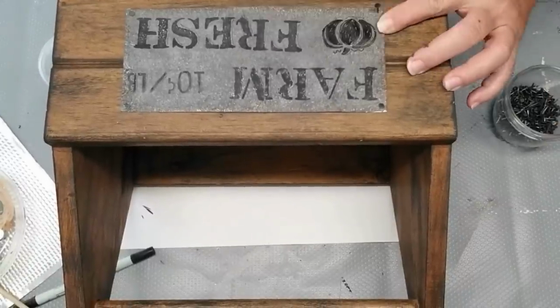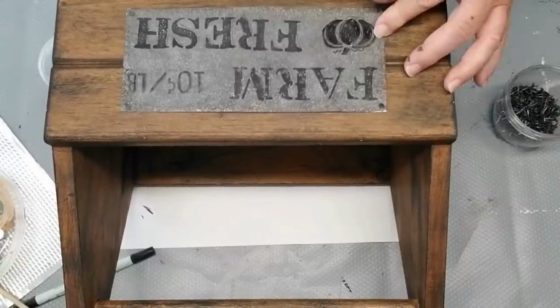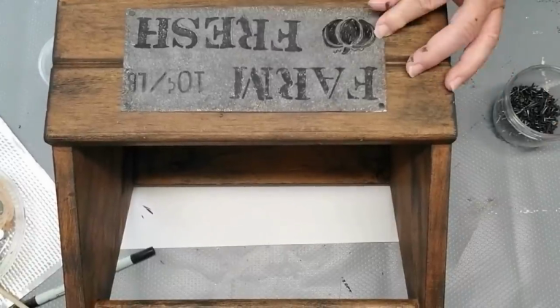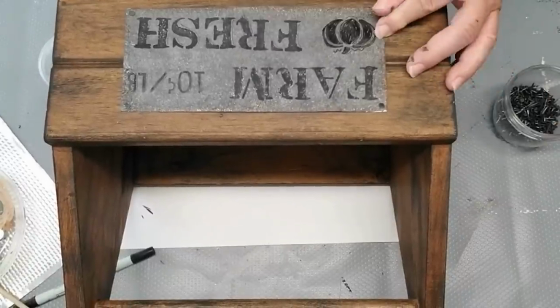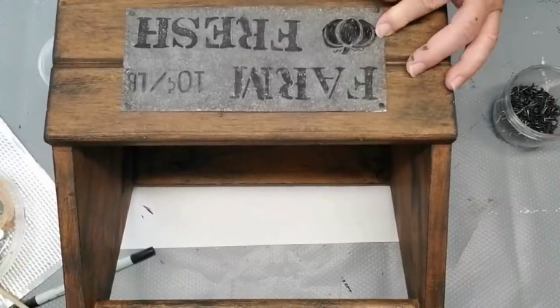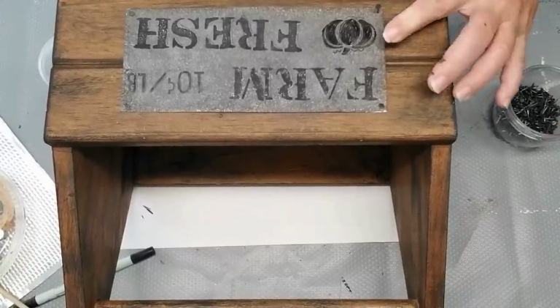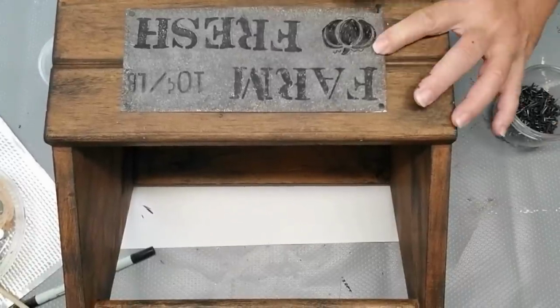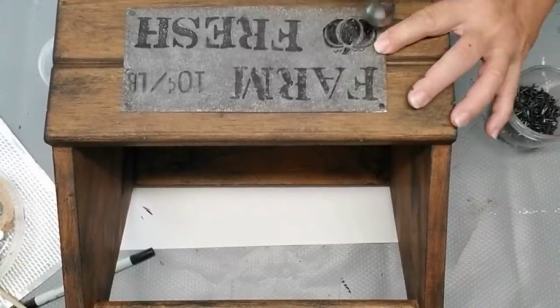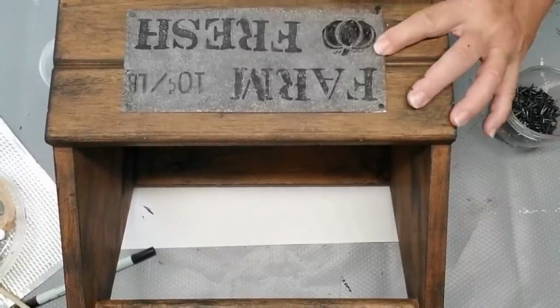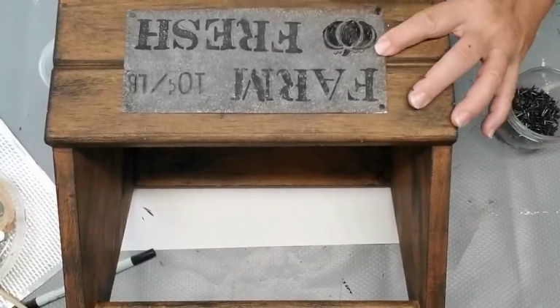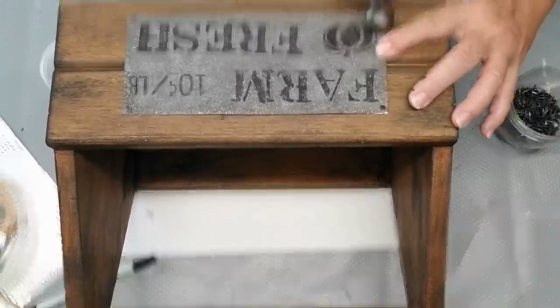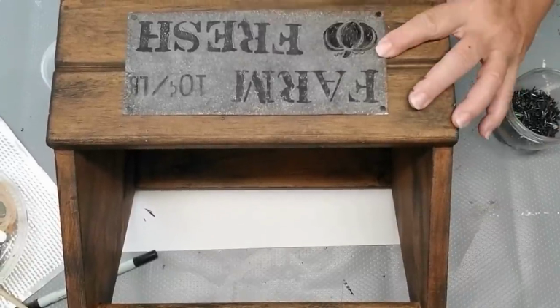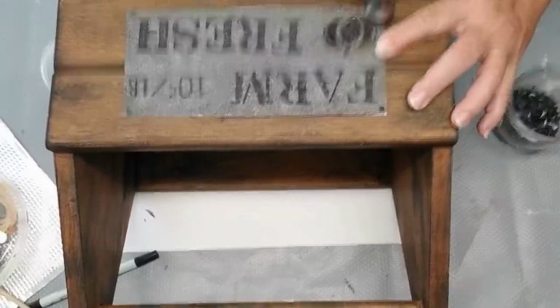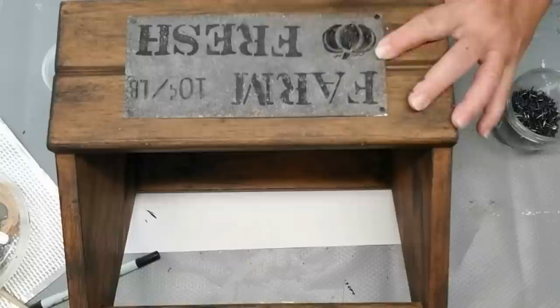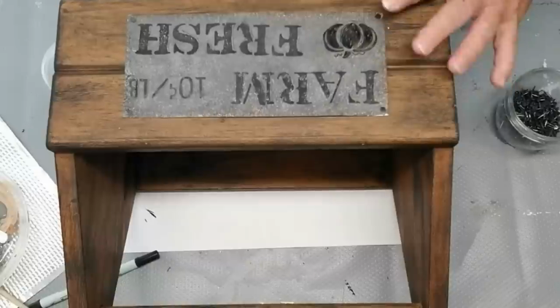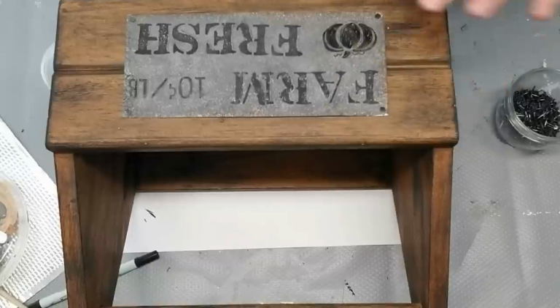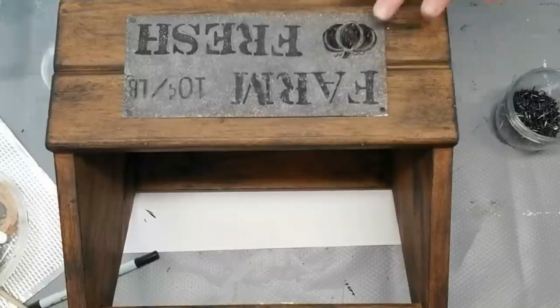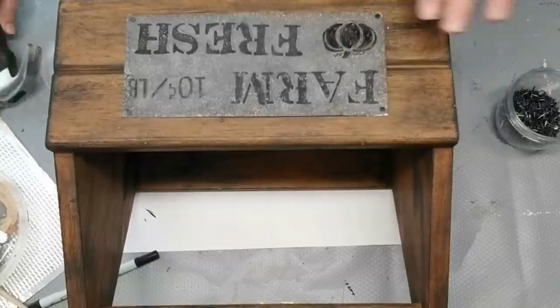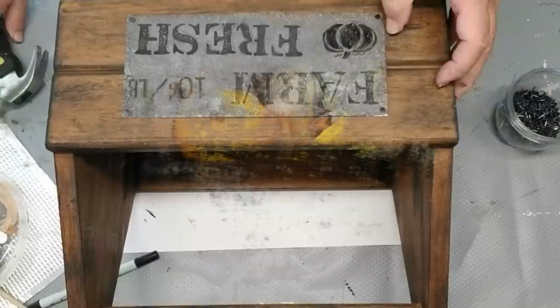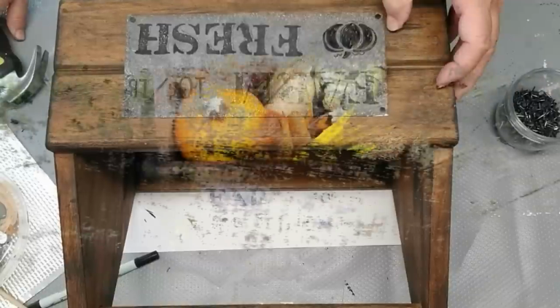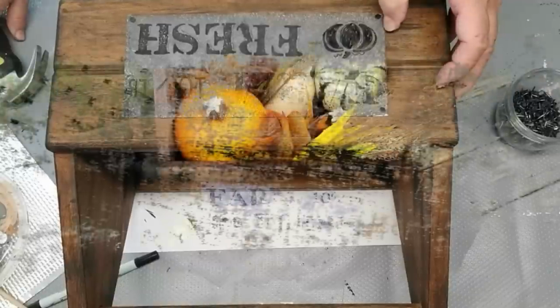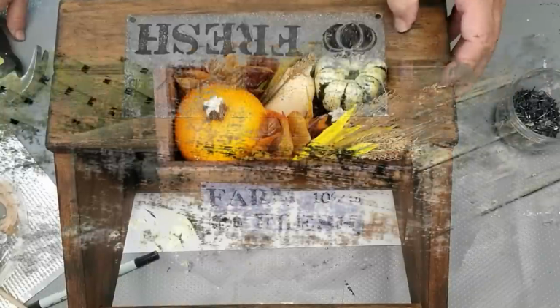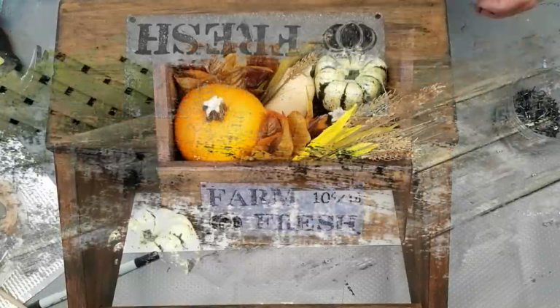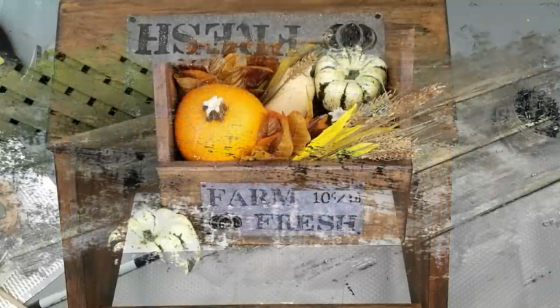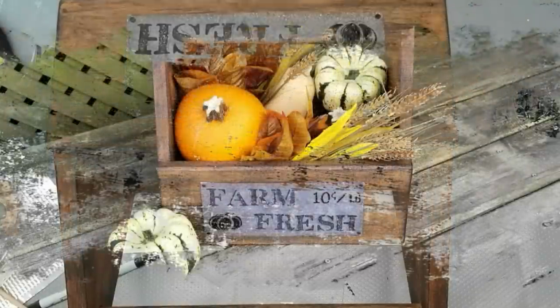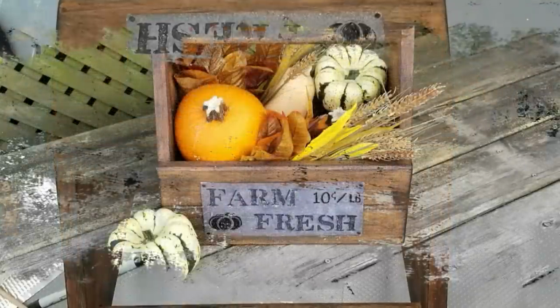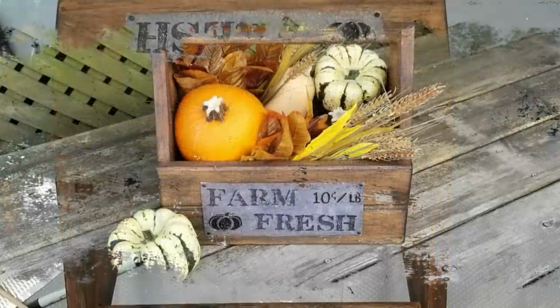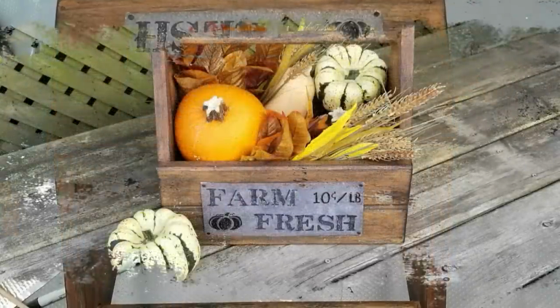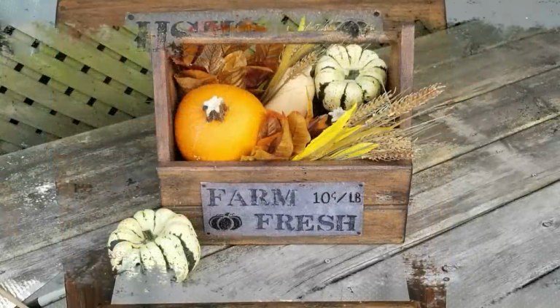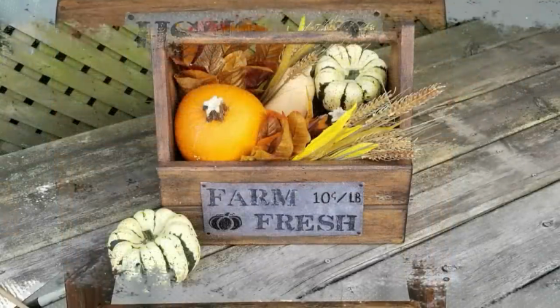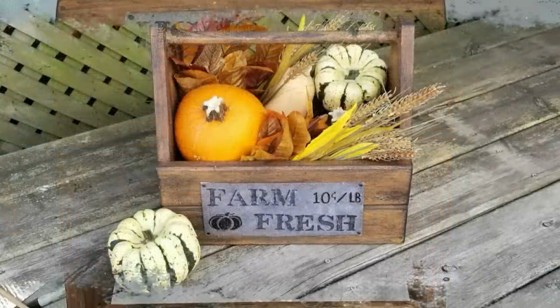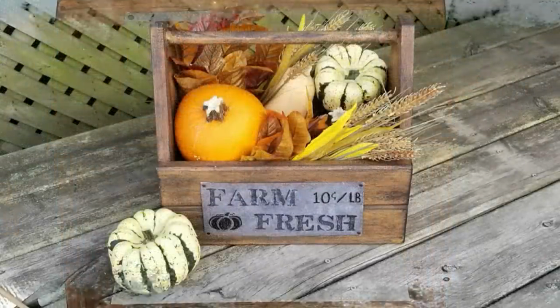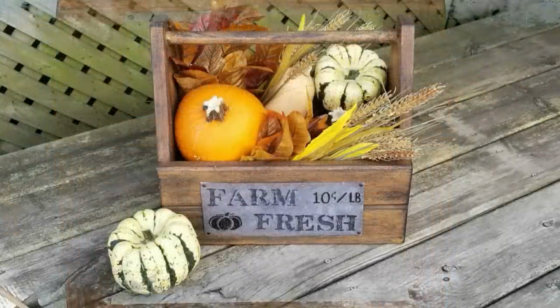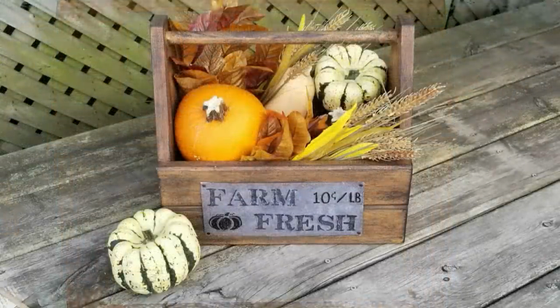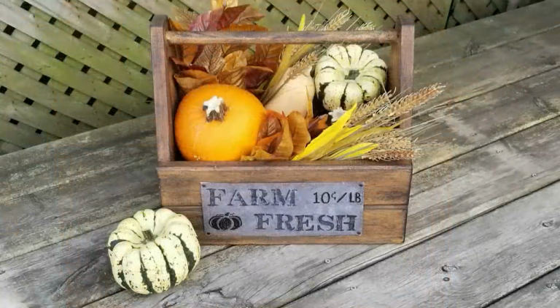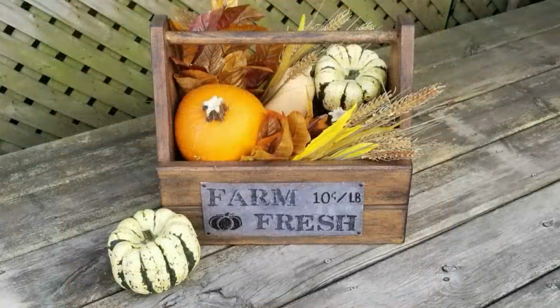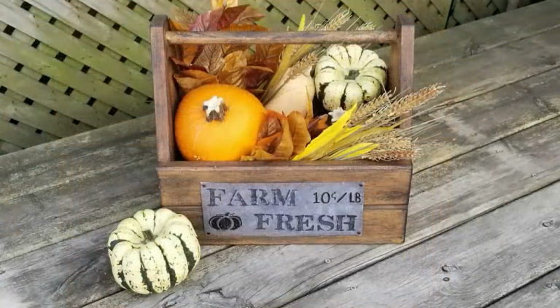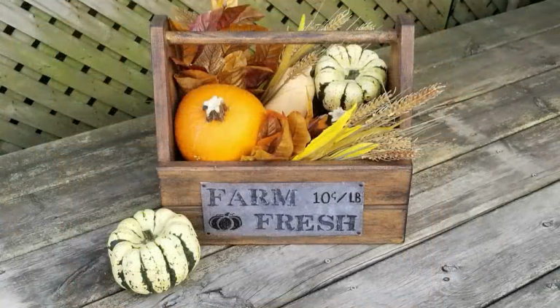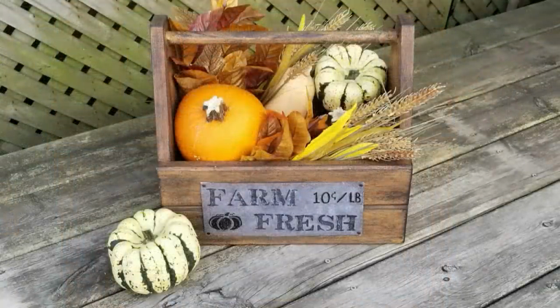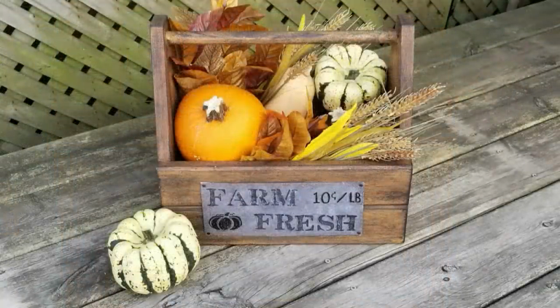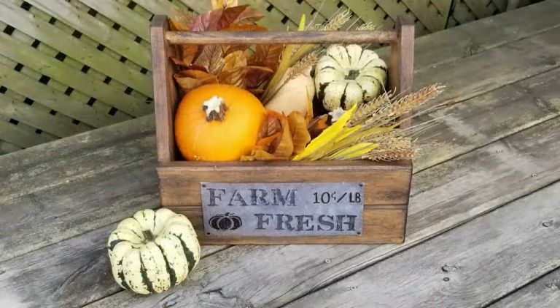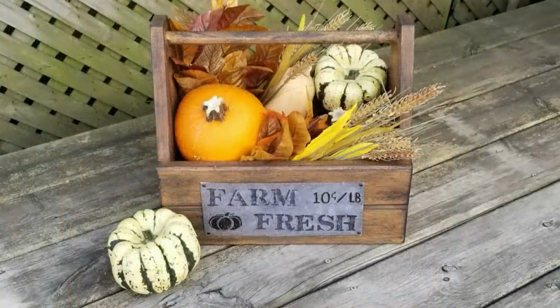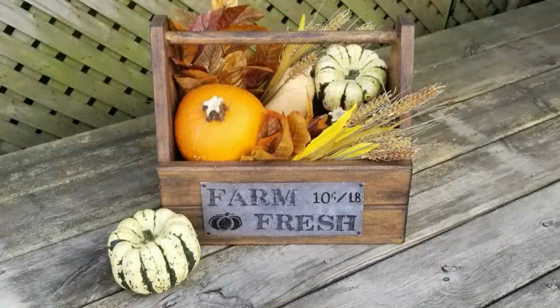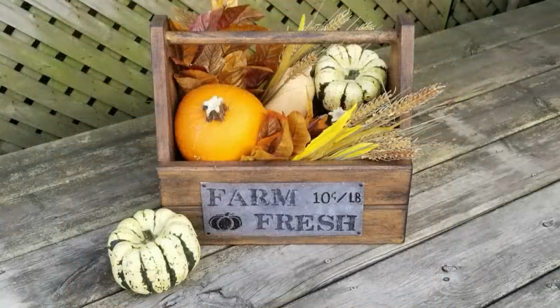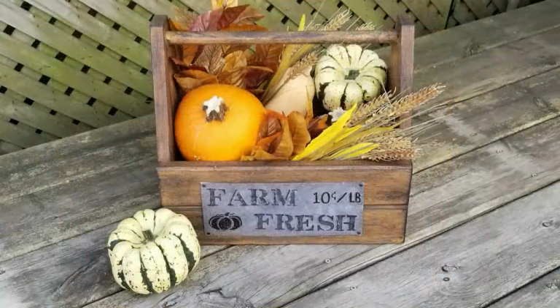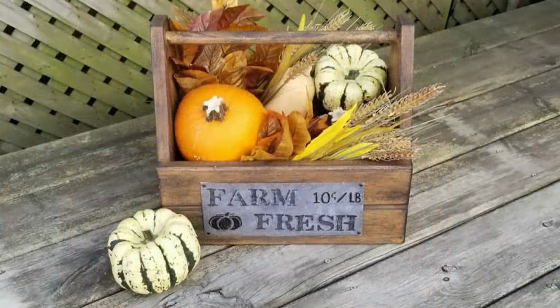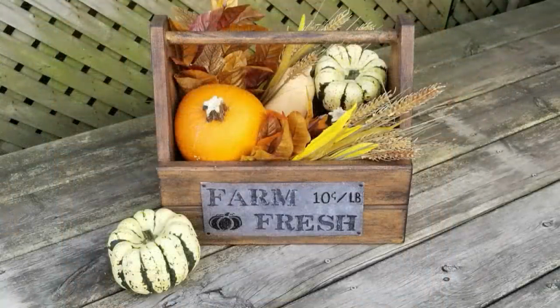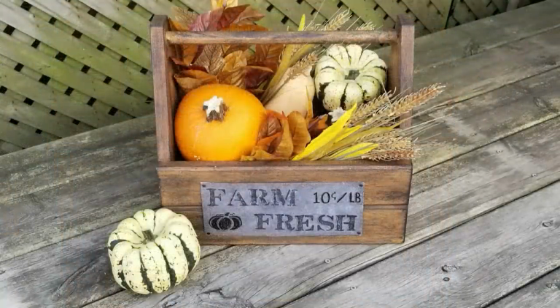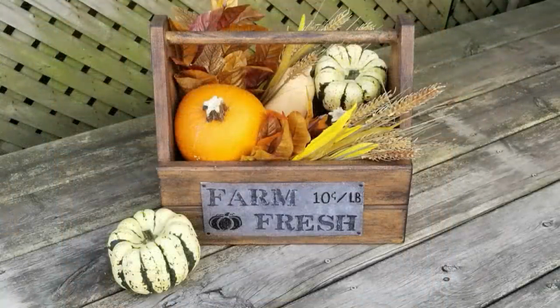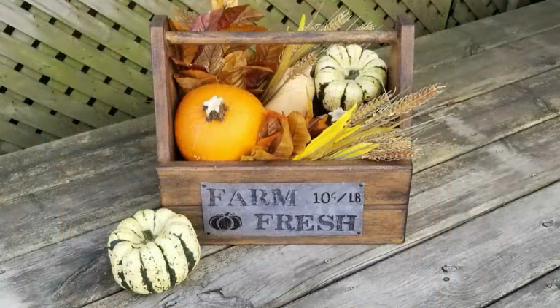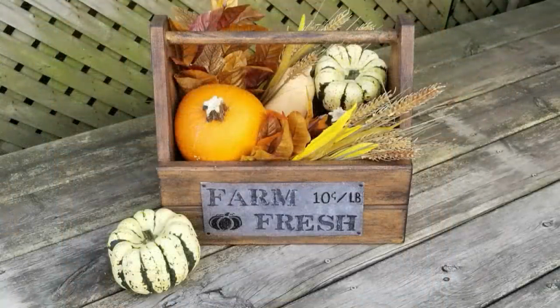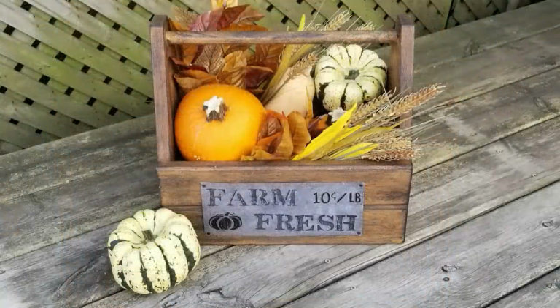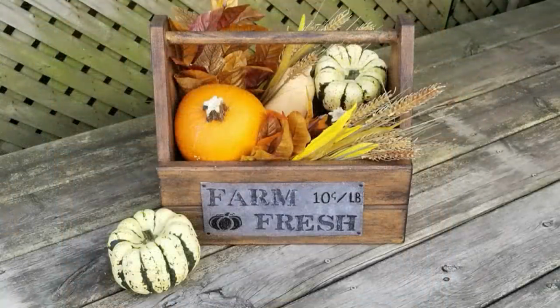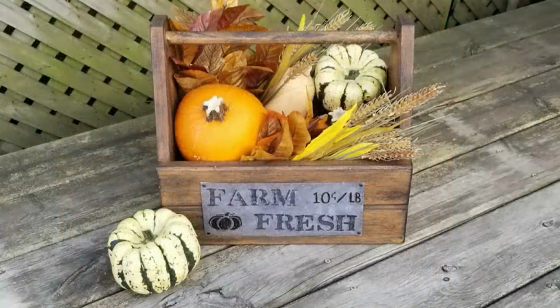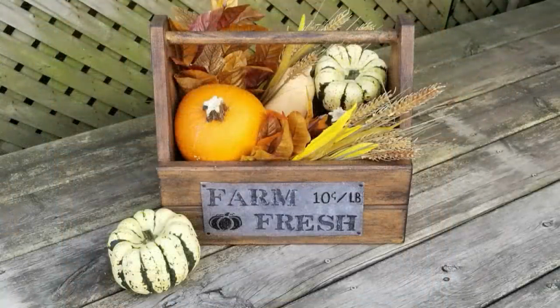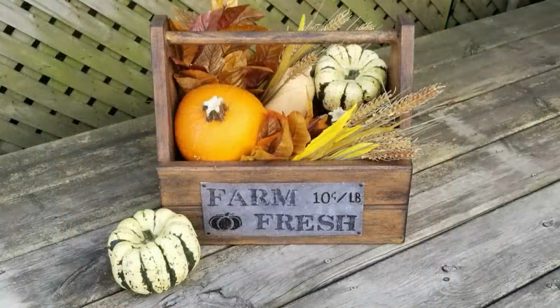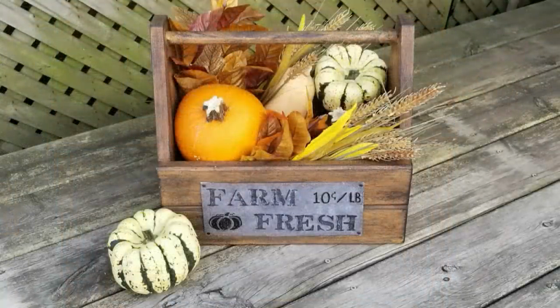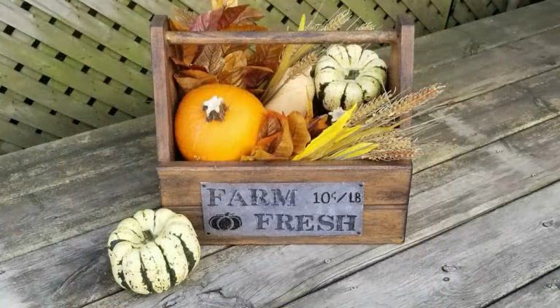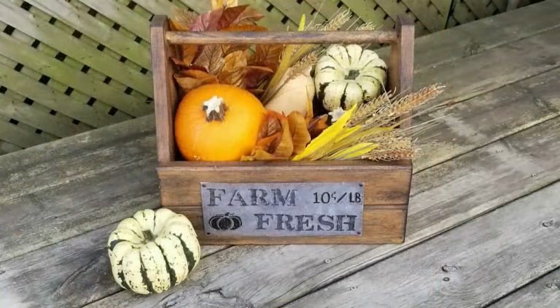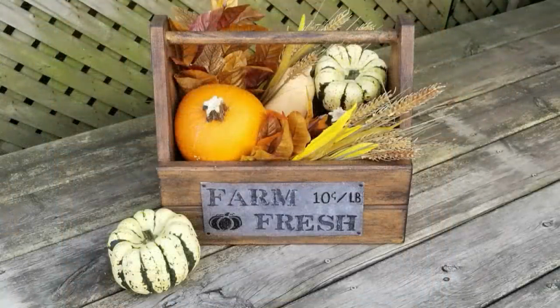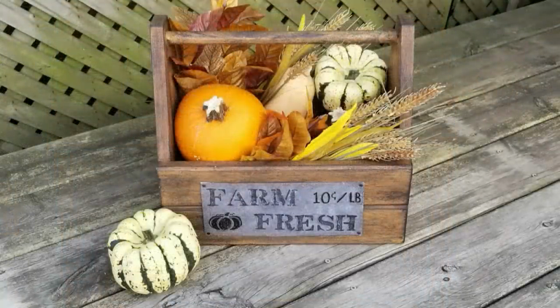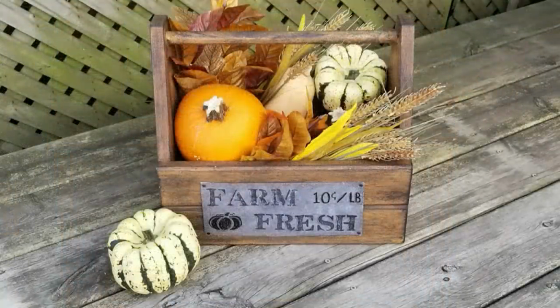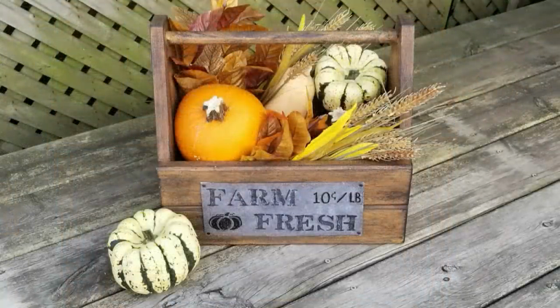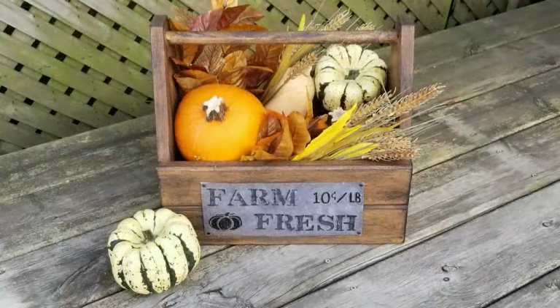I am really happy with how this tool caddy turned out. Look at that — it is absolutely gorgeous.